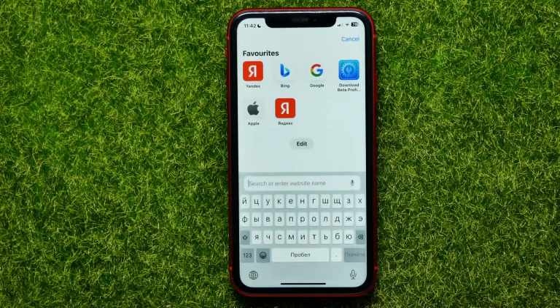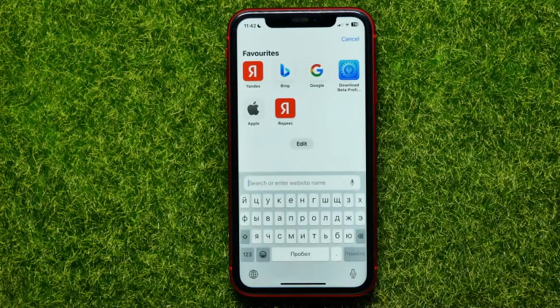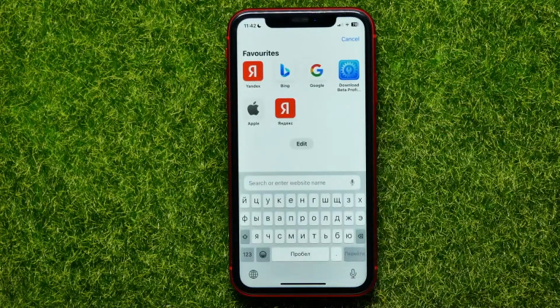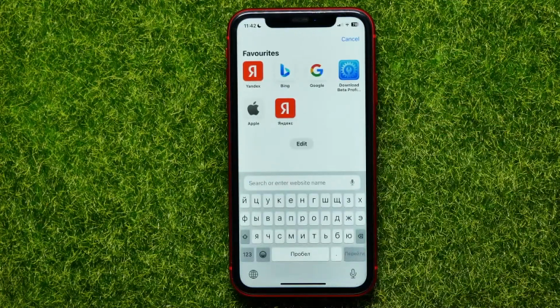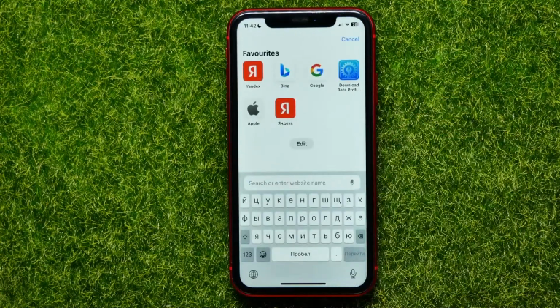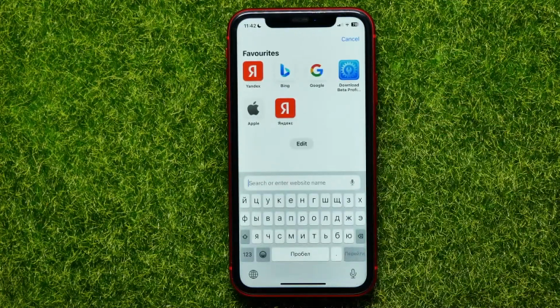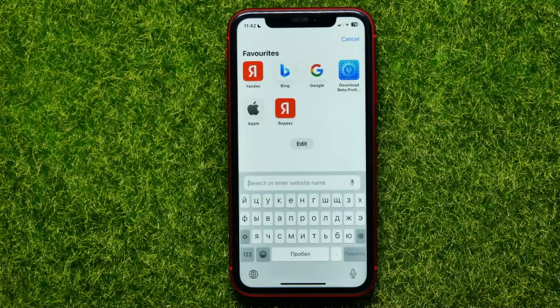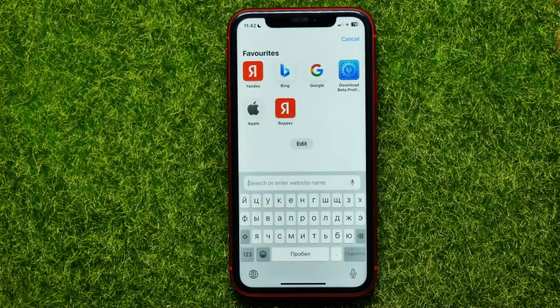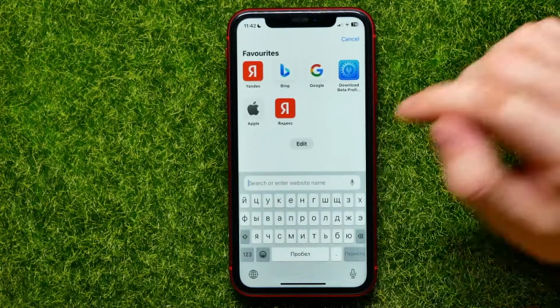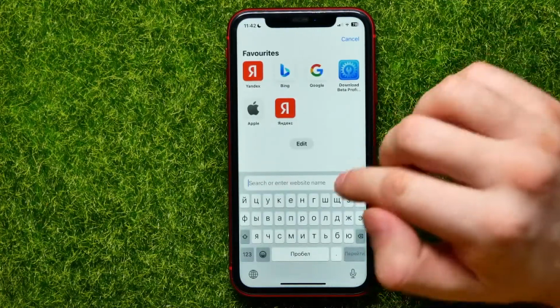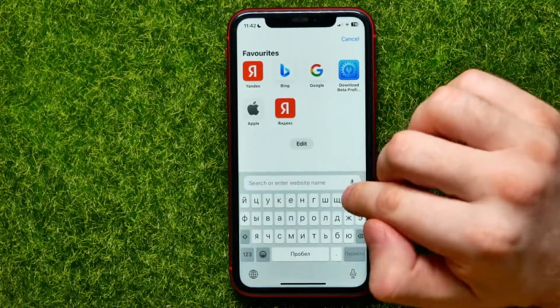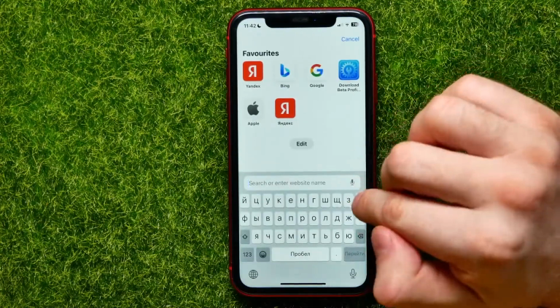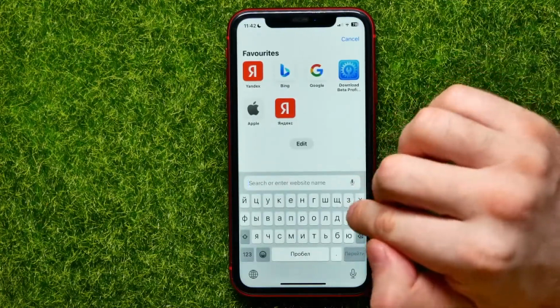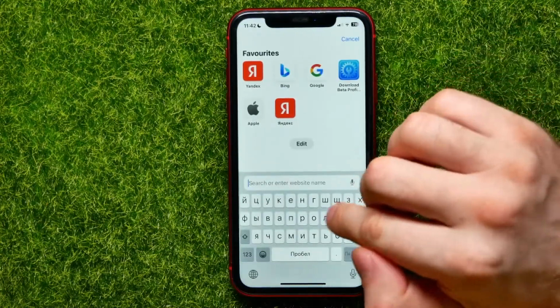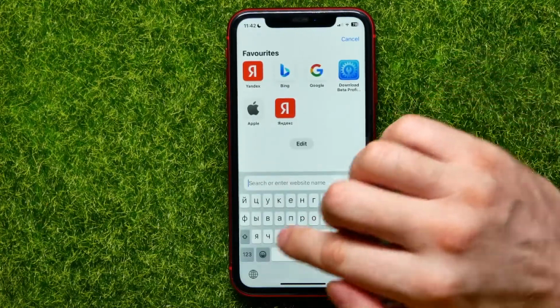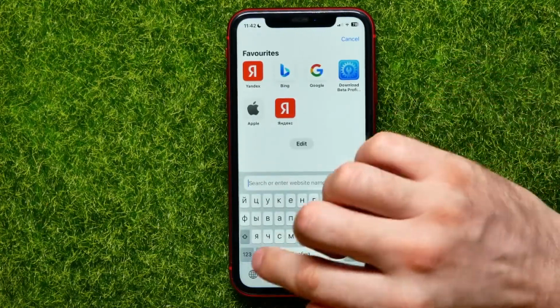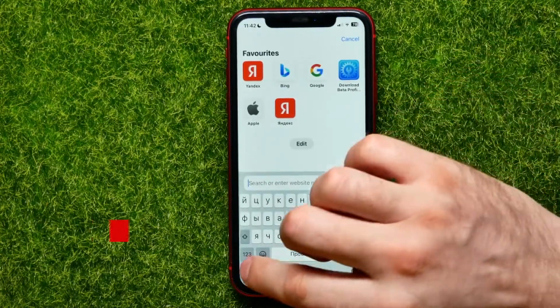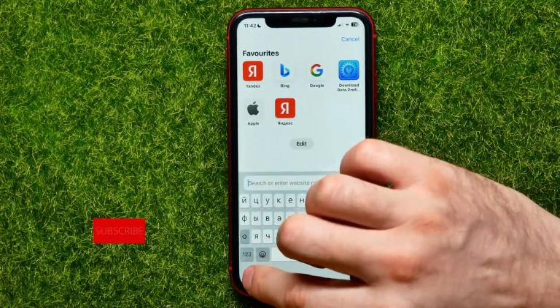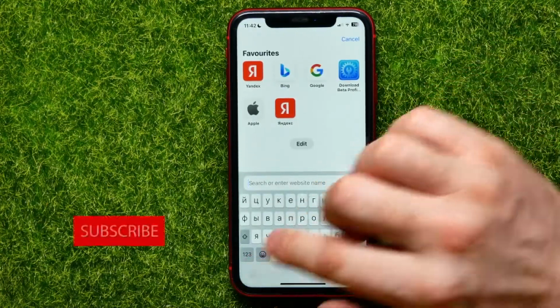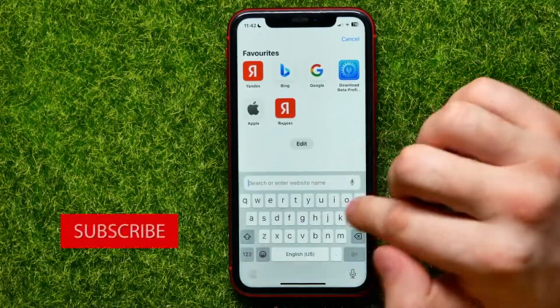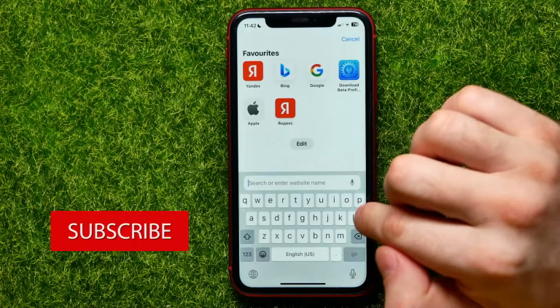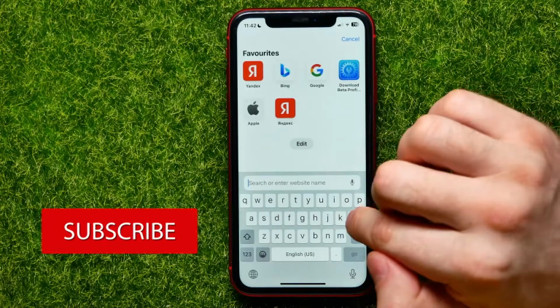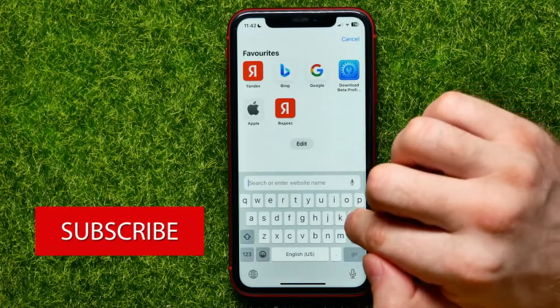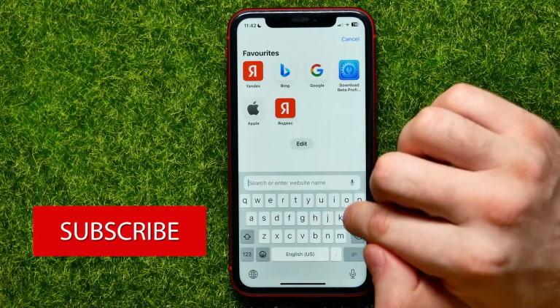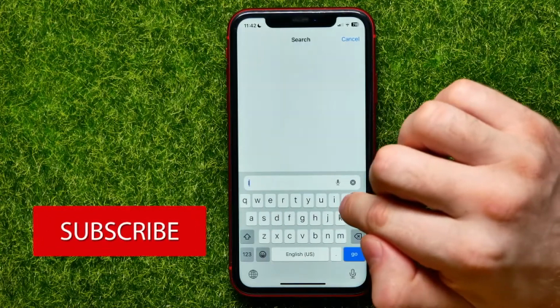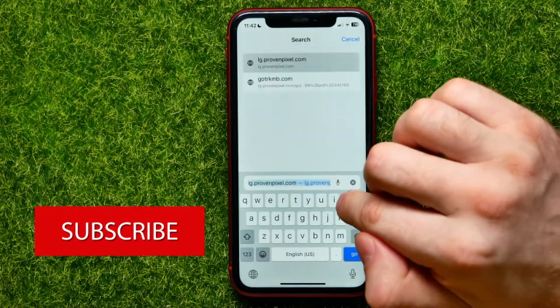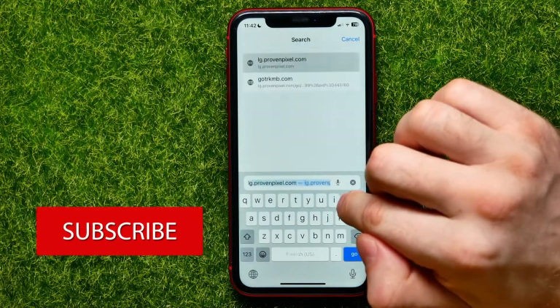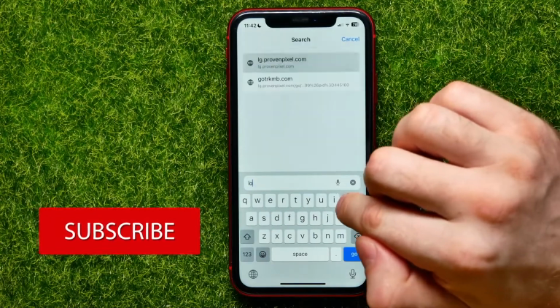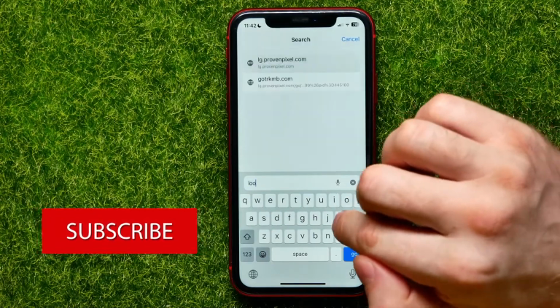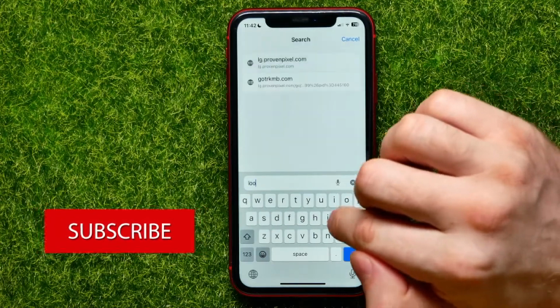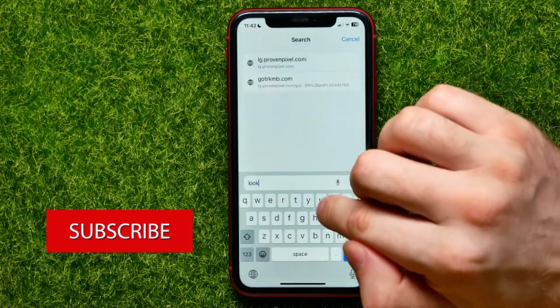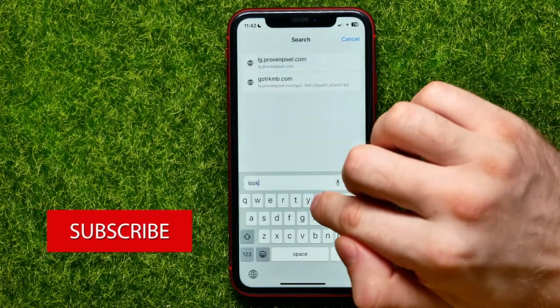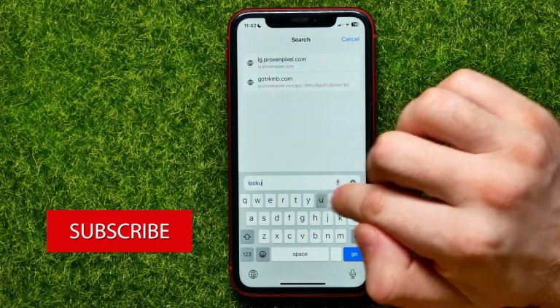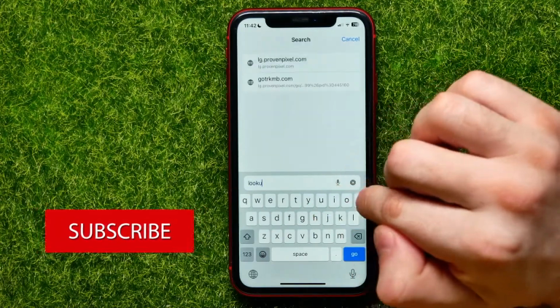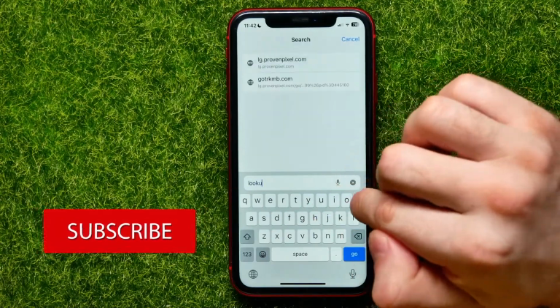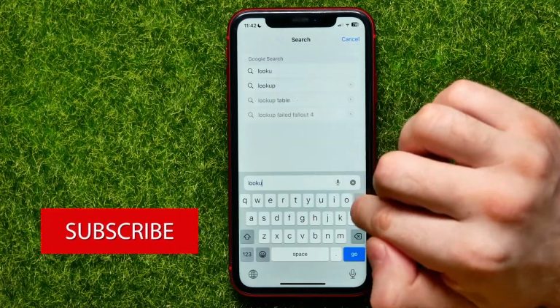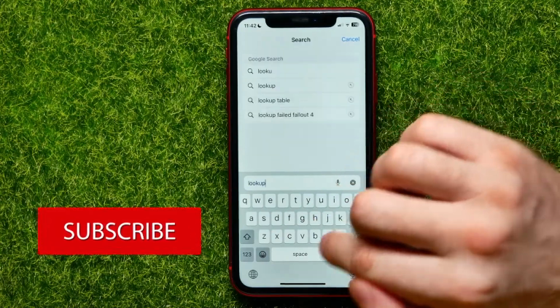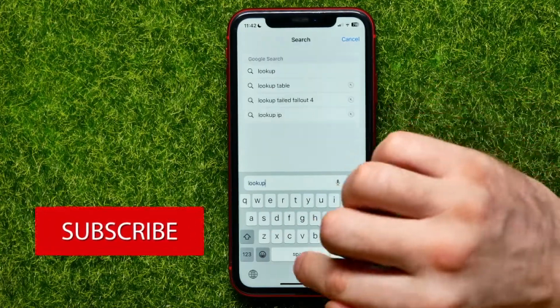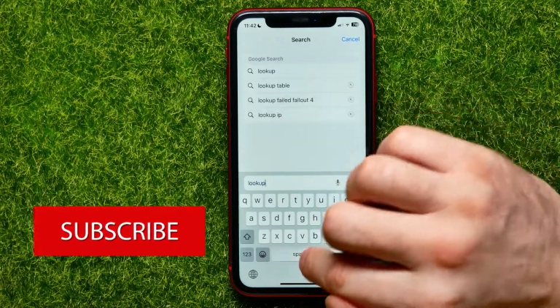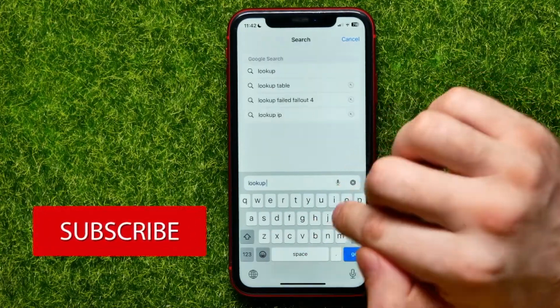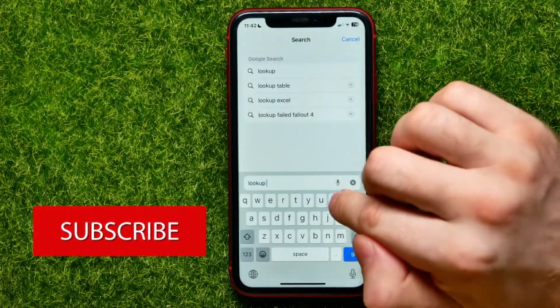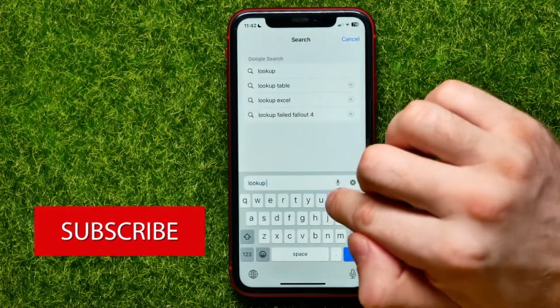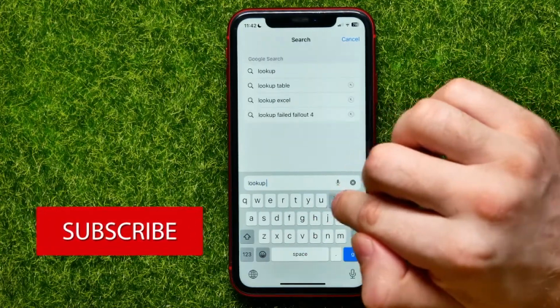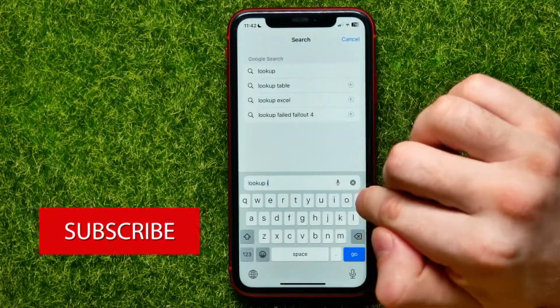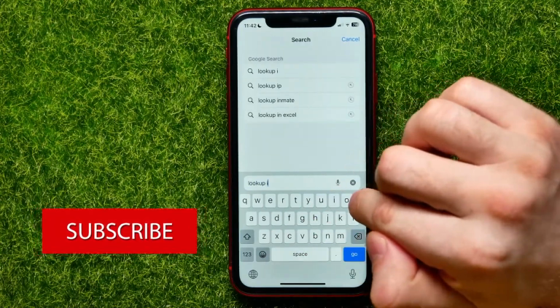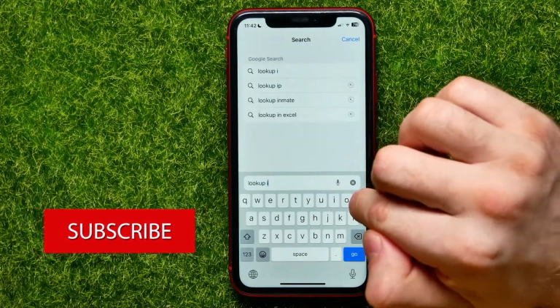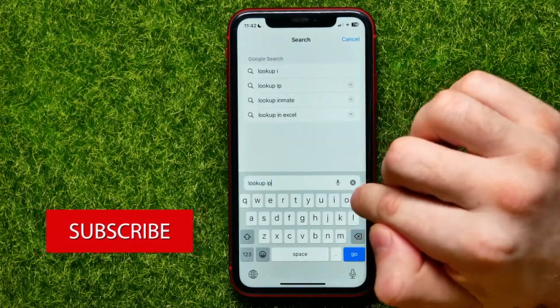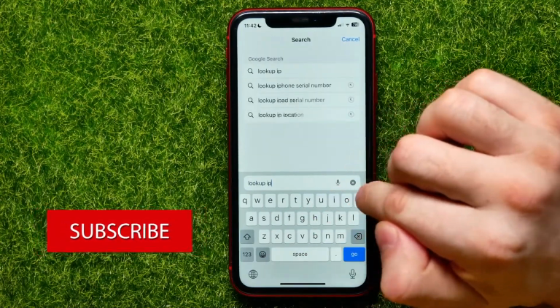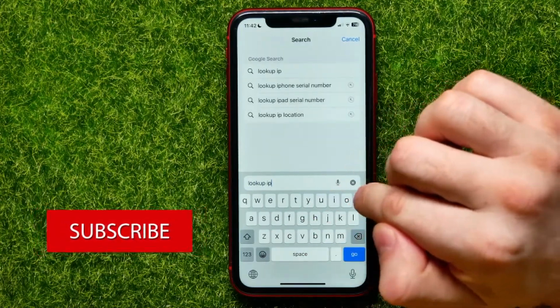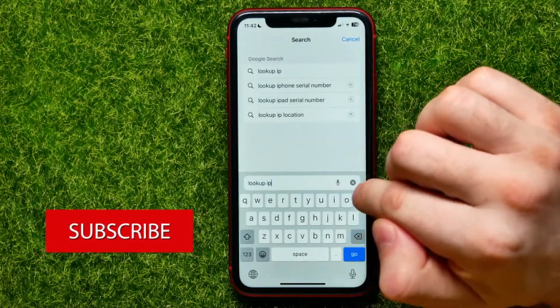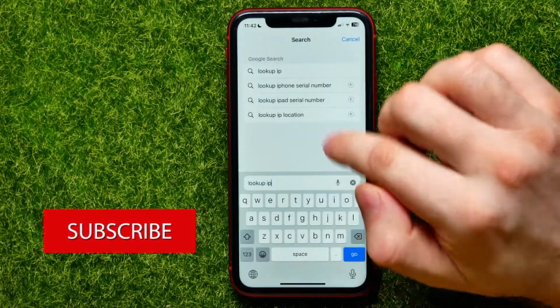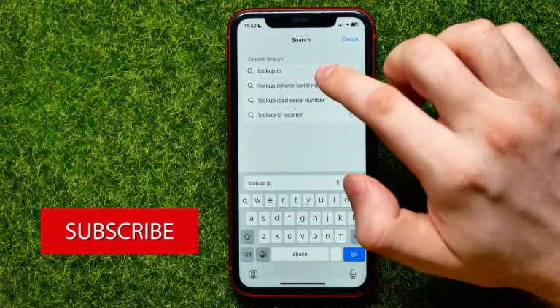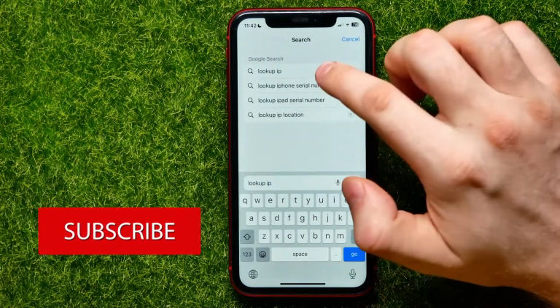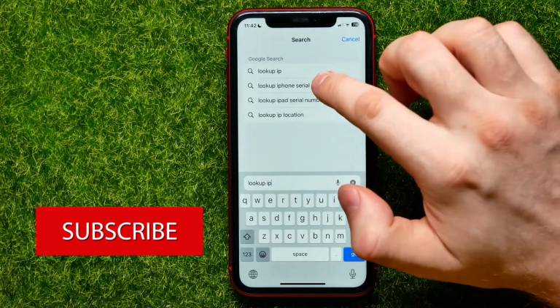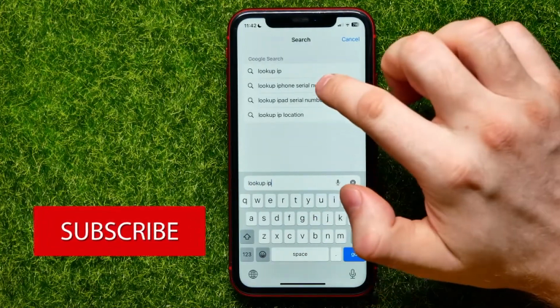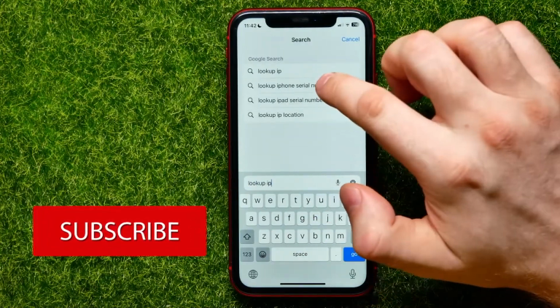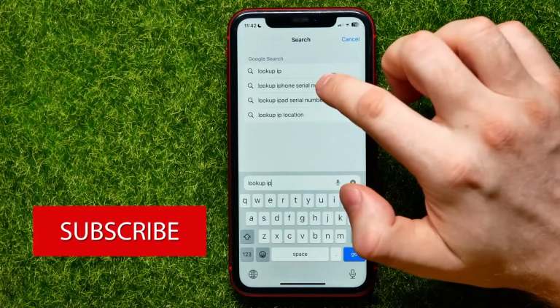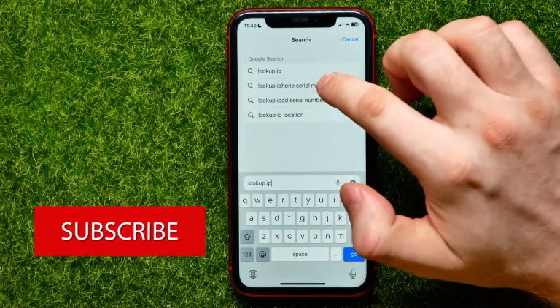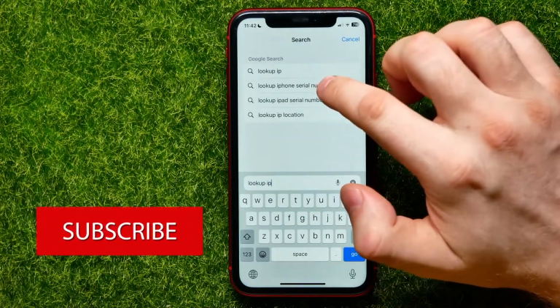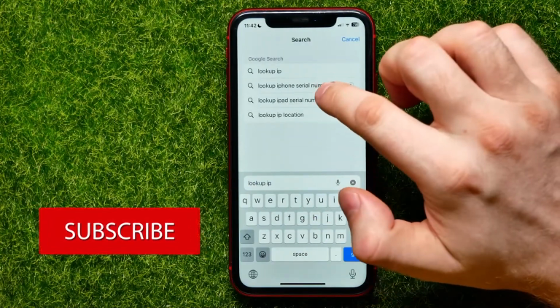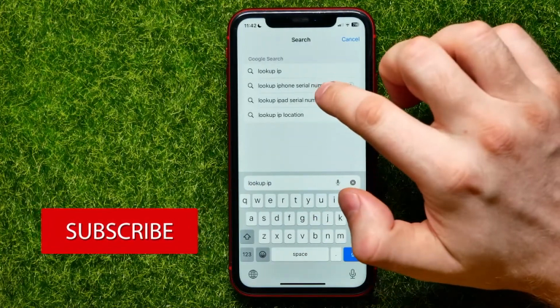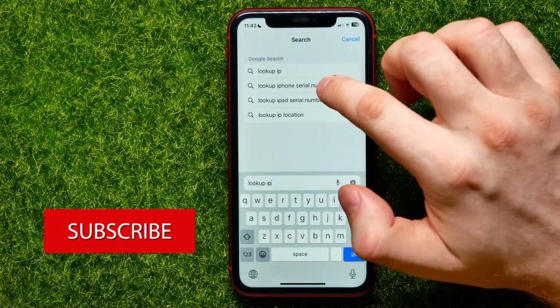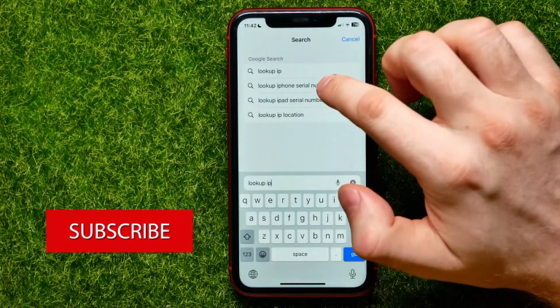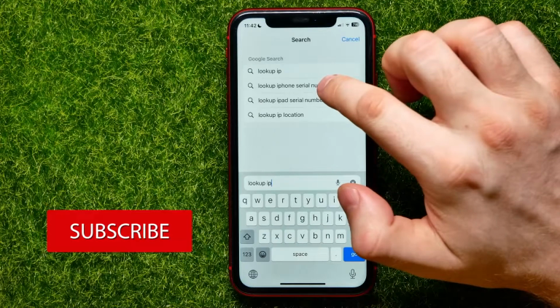Now hop out of Settings and open up the browser. Then in the search box, type in 'lookup iPhone serial number'.